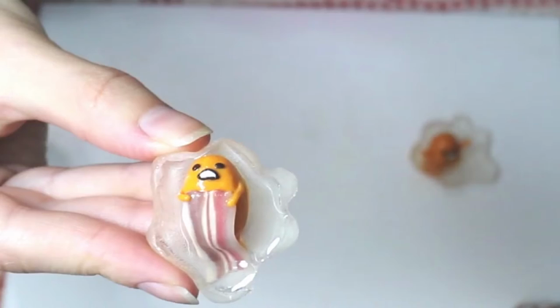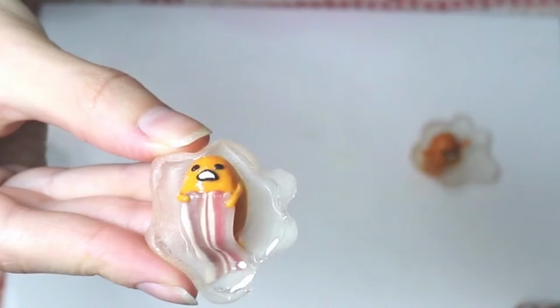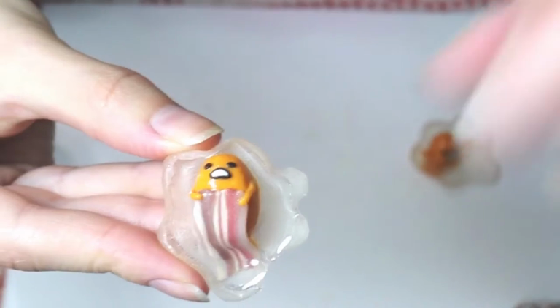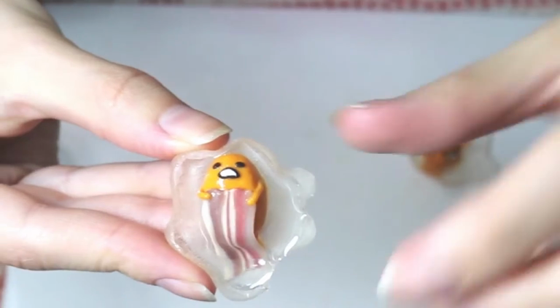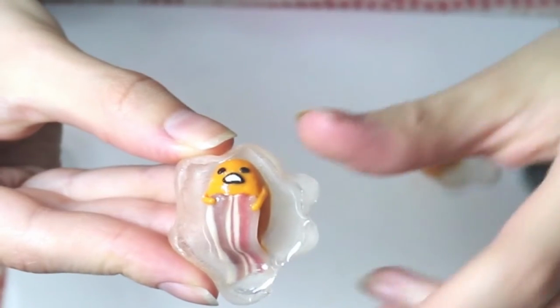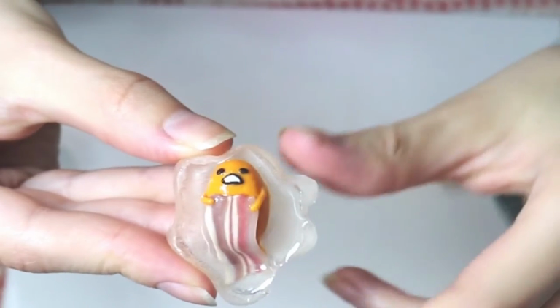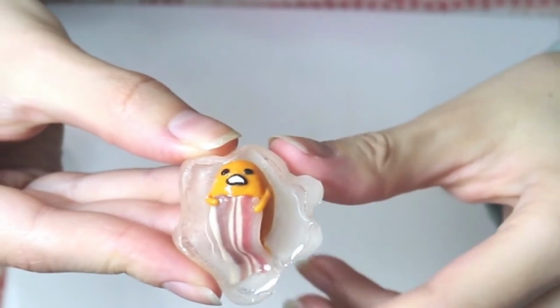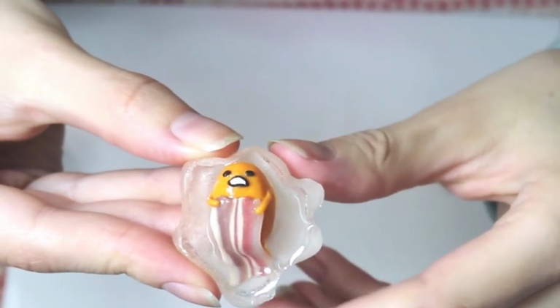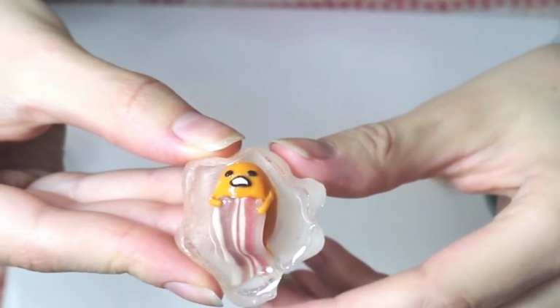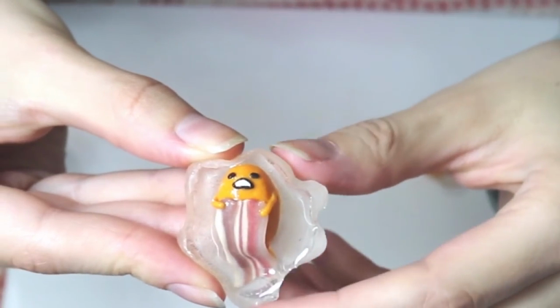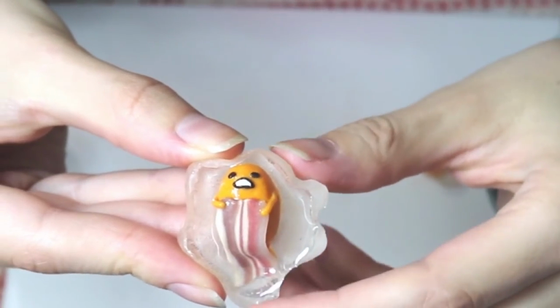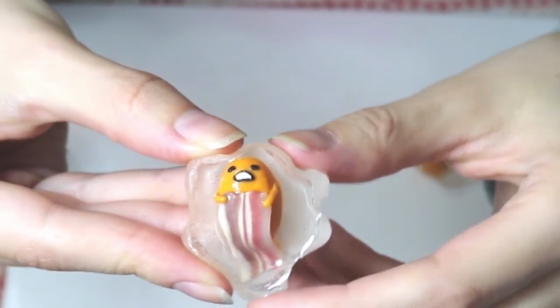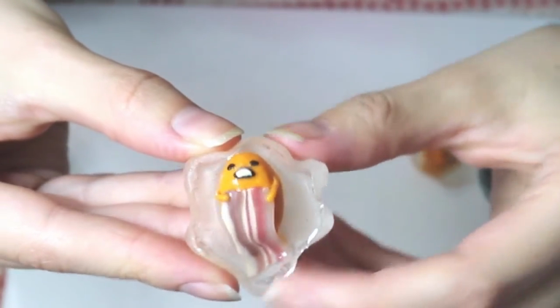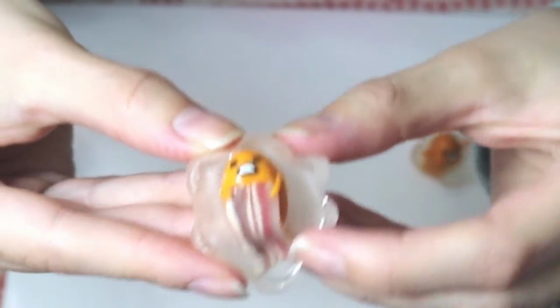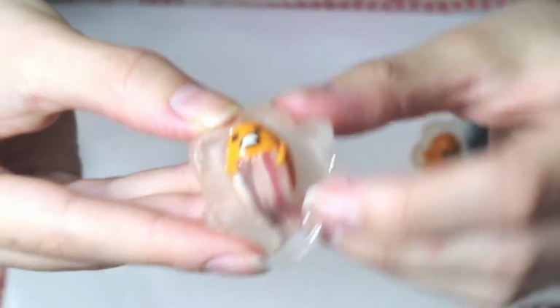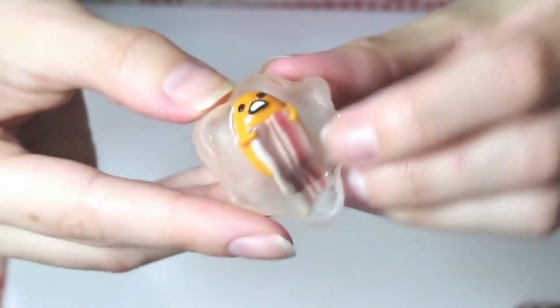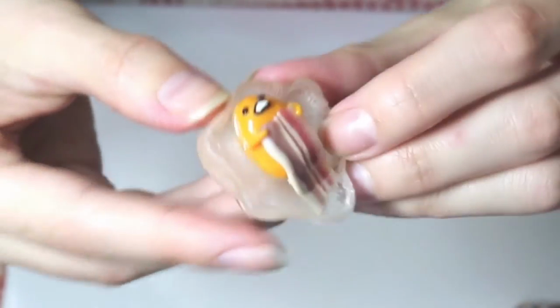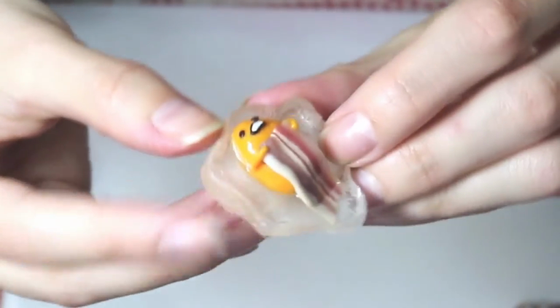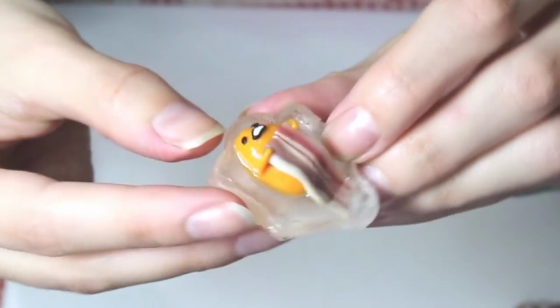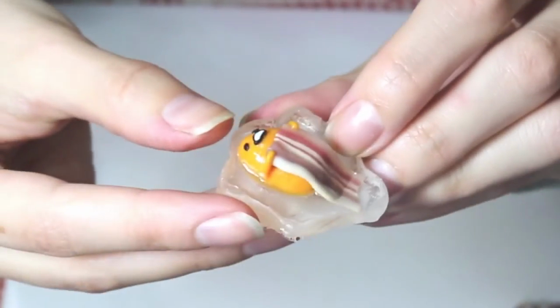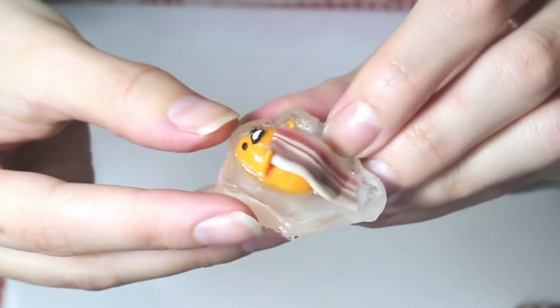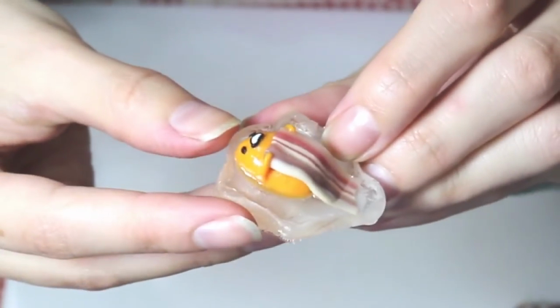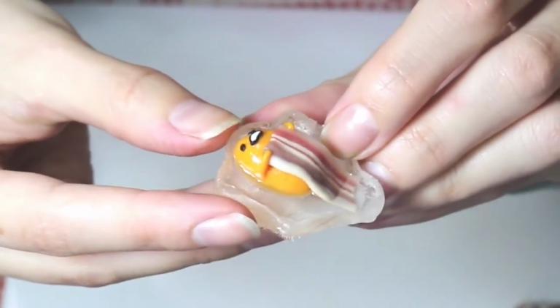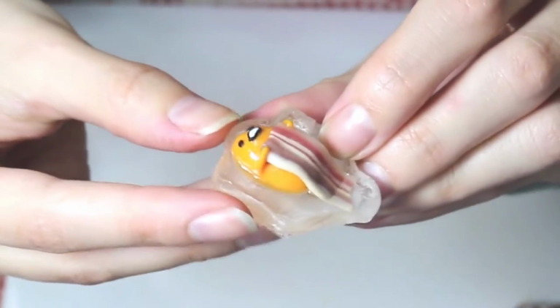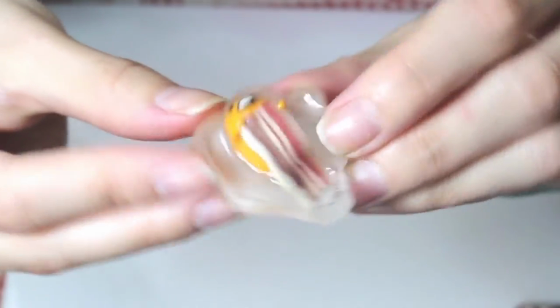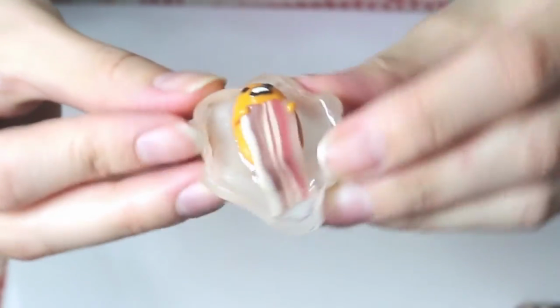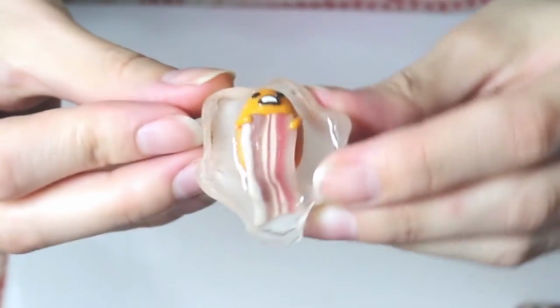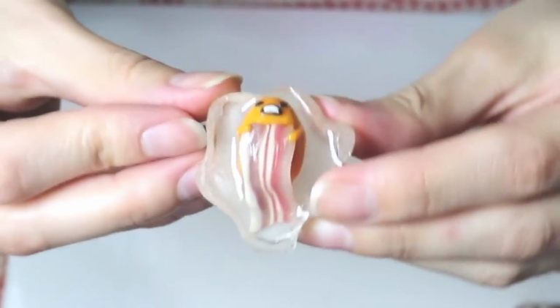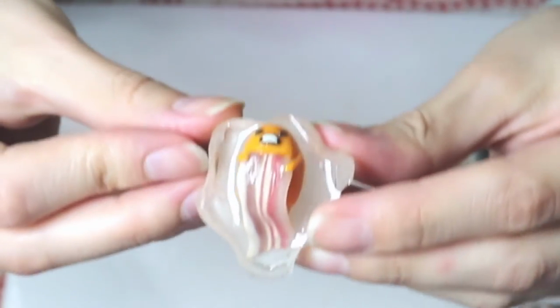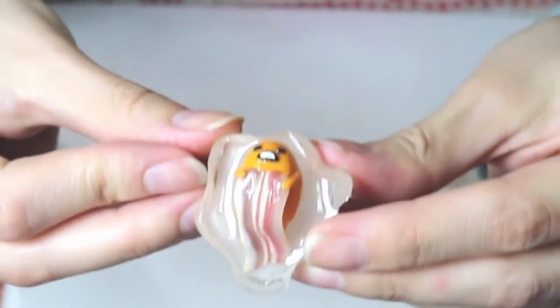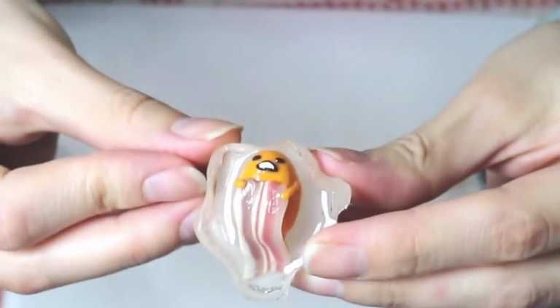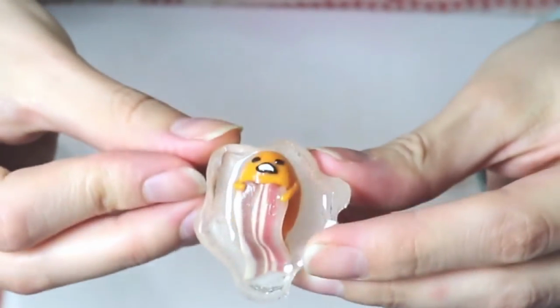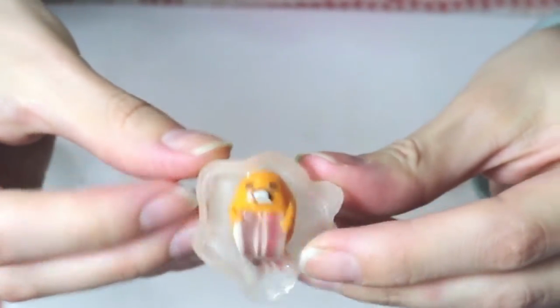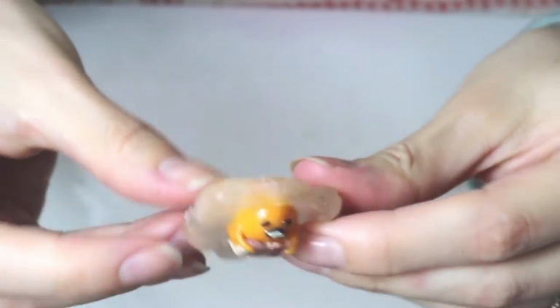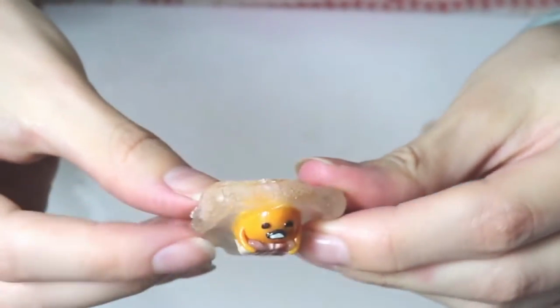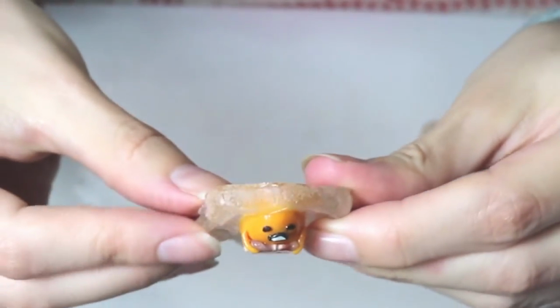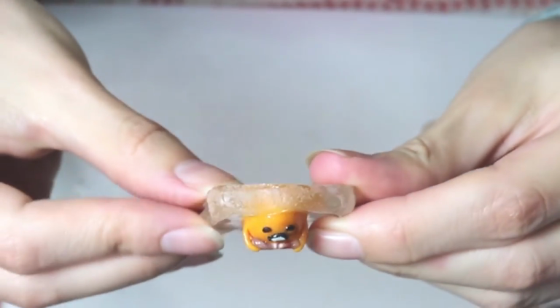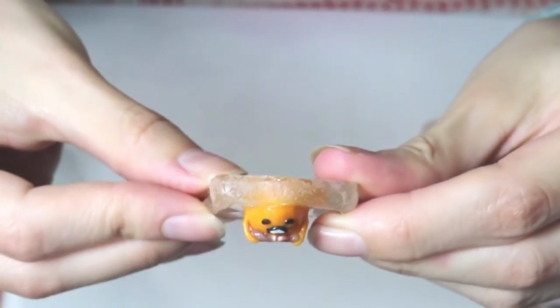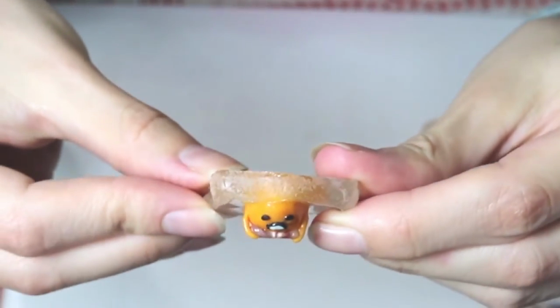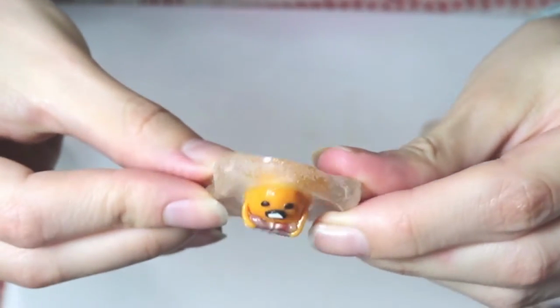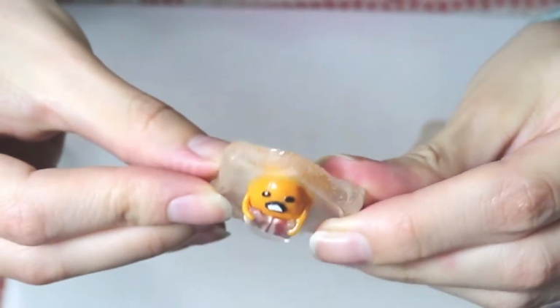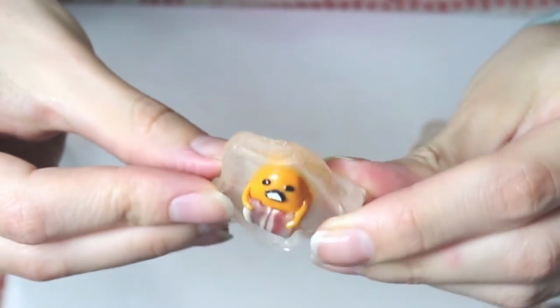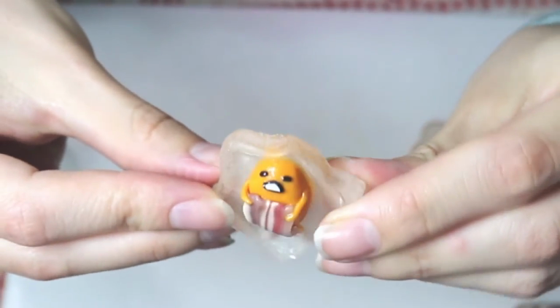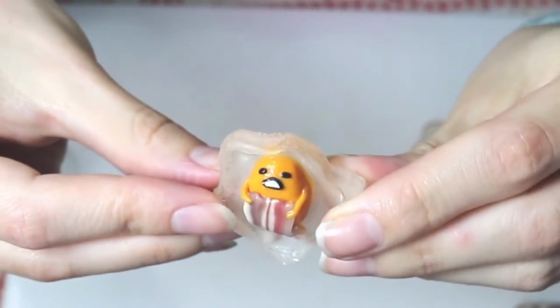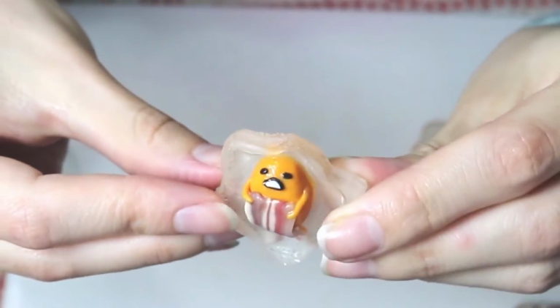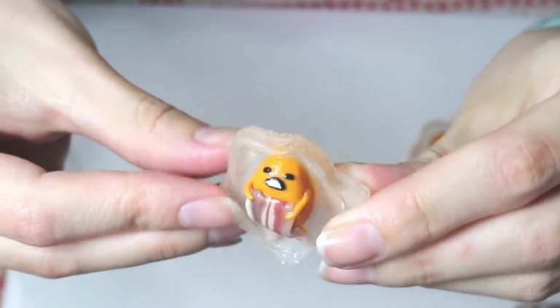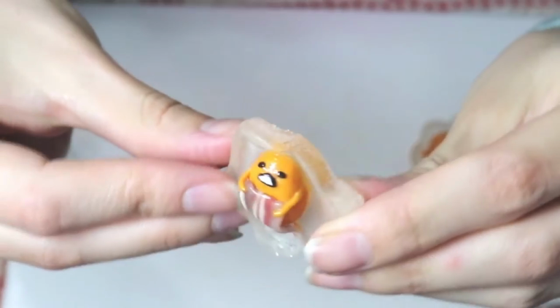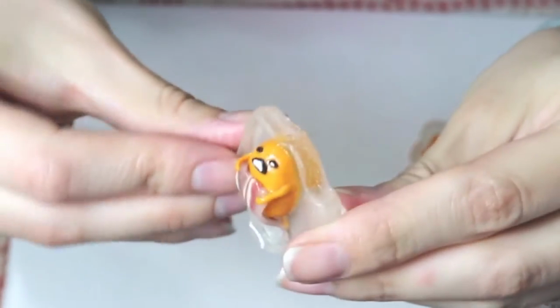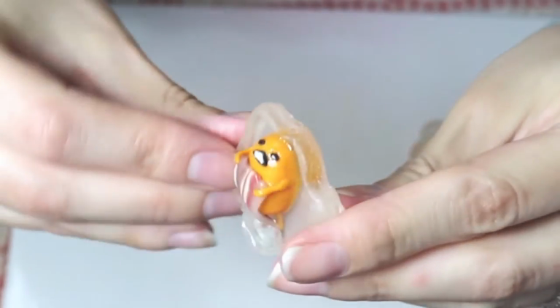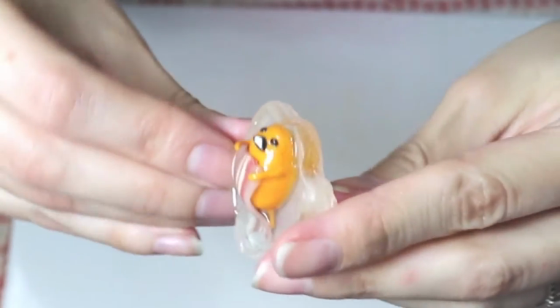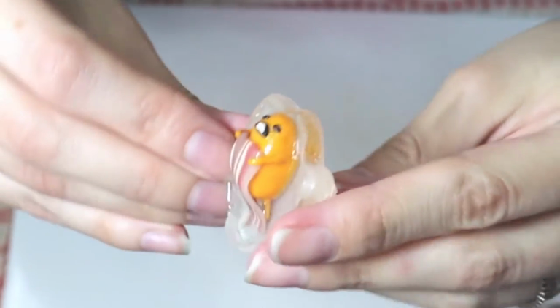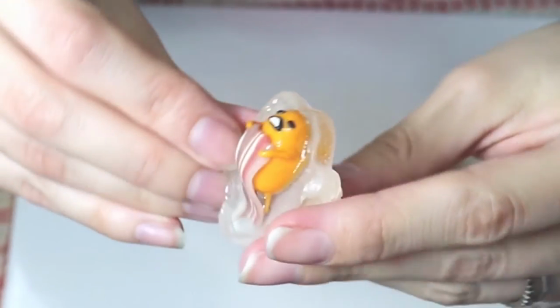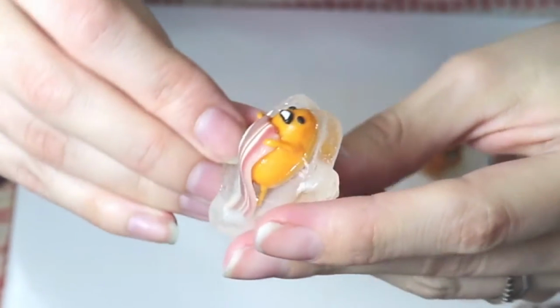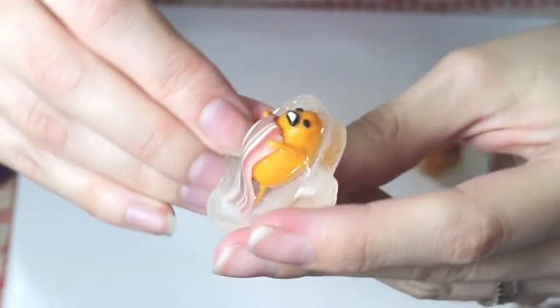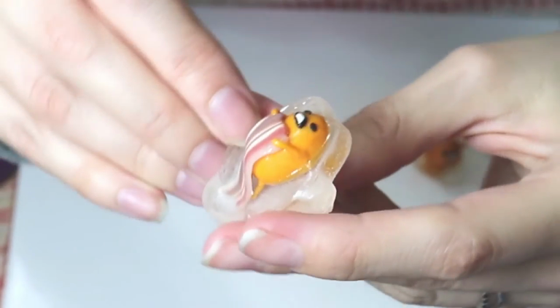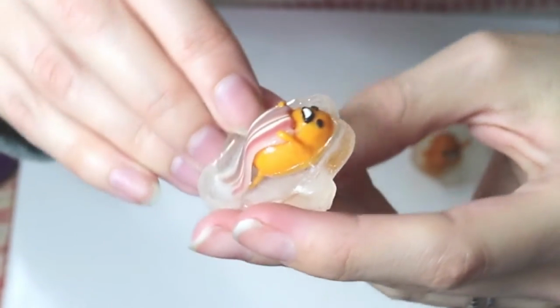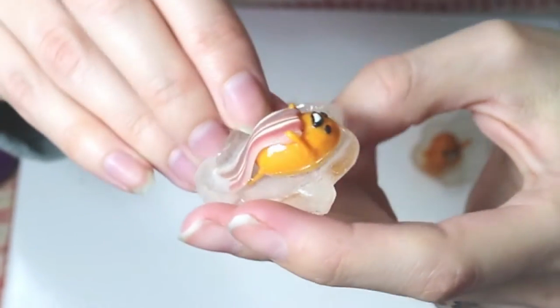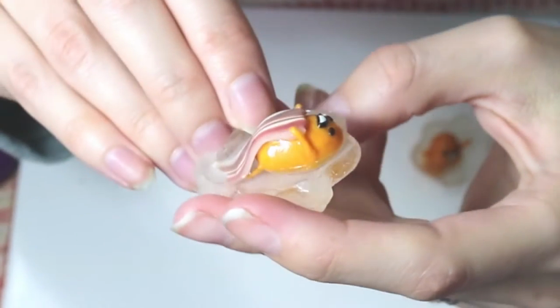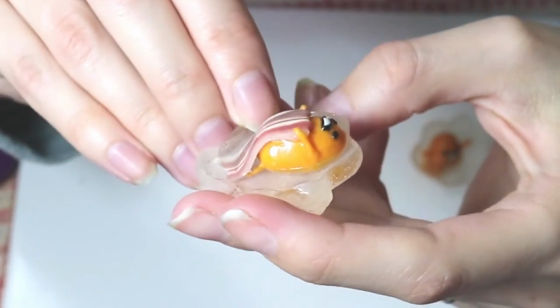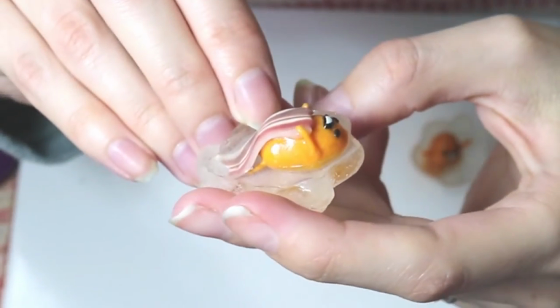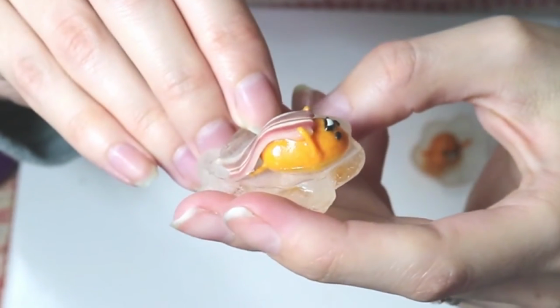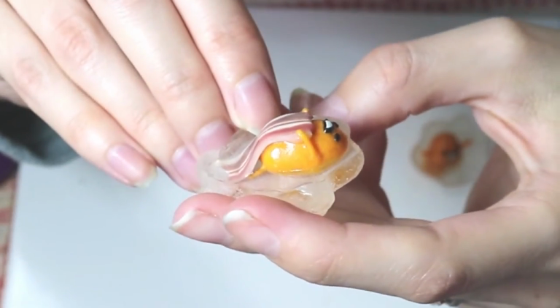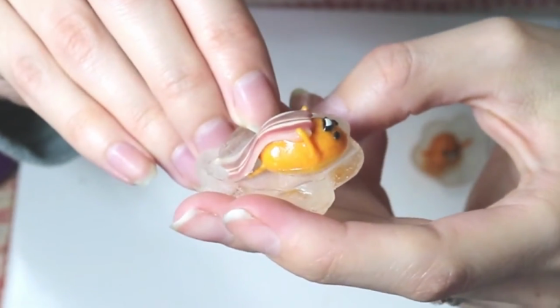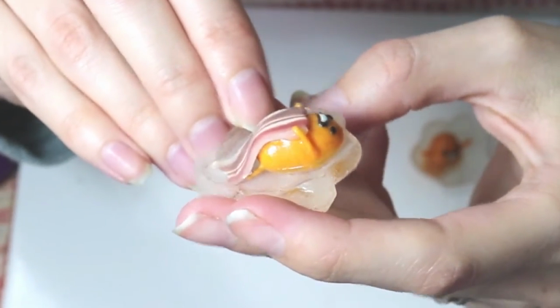Hi everyone and welcome to another episode of Cooking with Candyware. Today I'll be showing you how to make this super cute Gudetama.